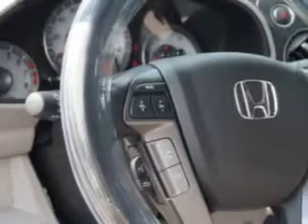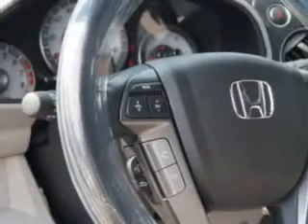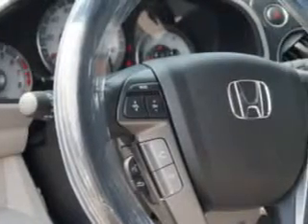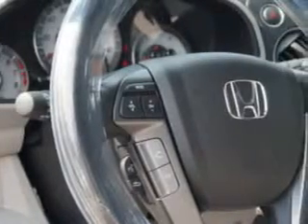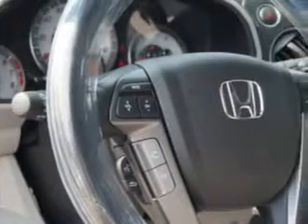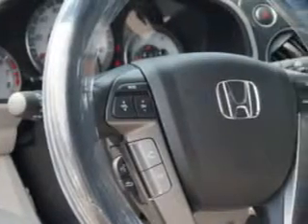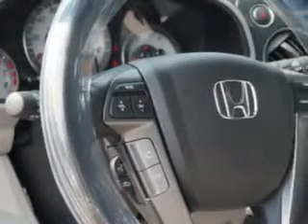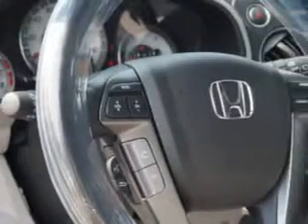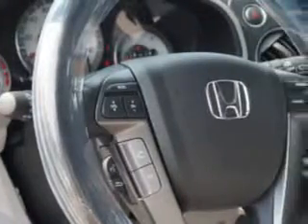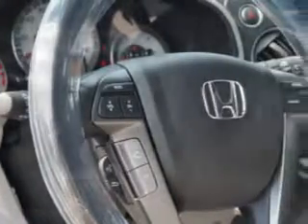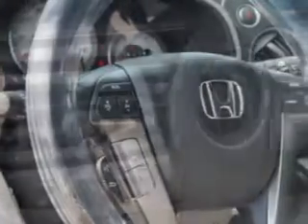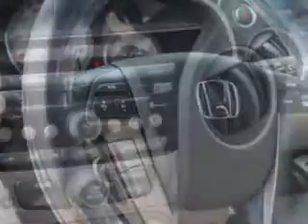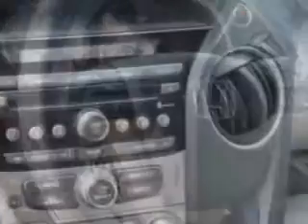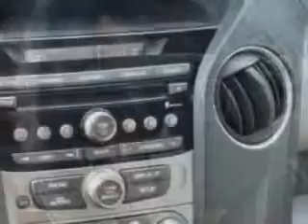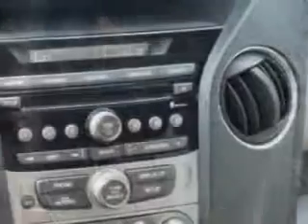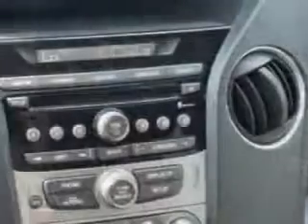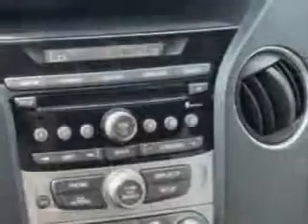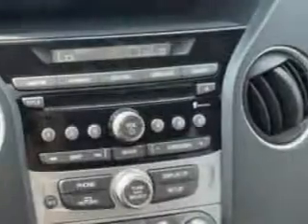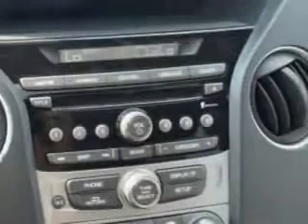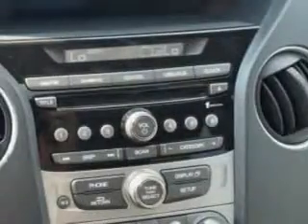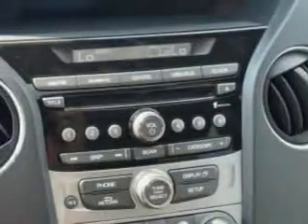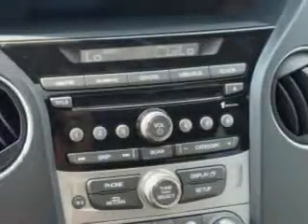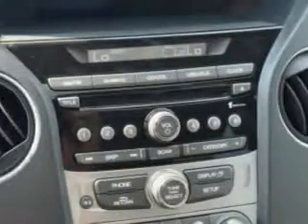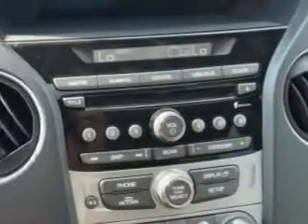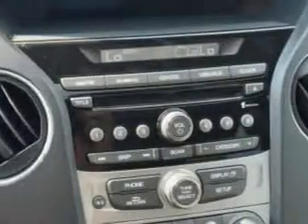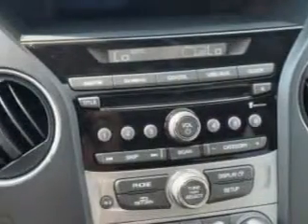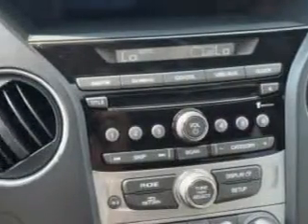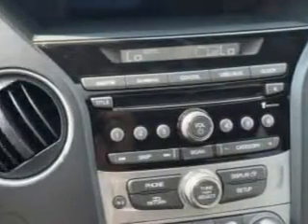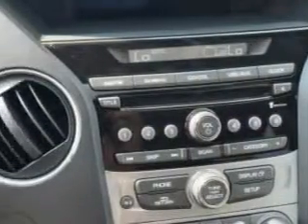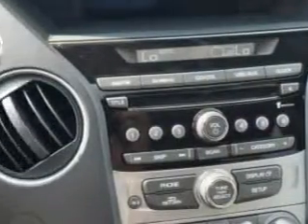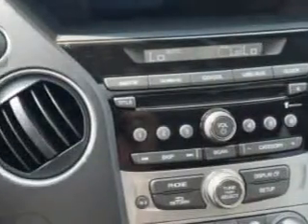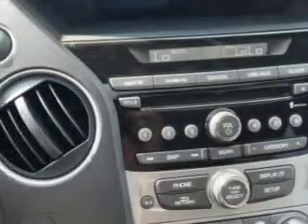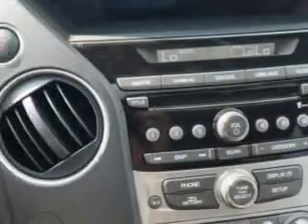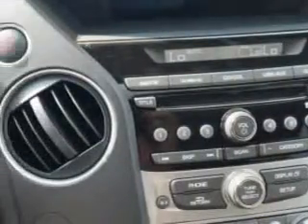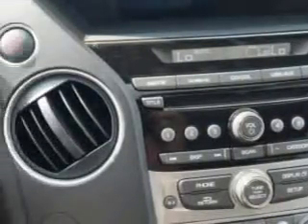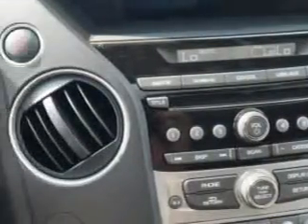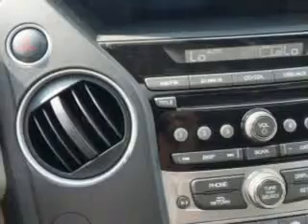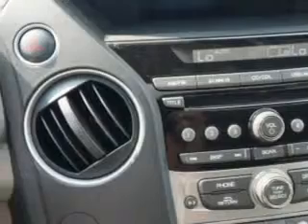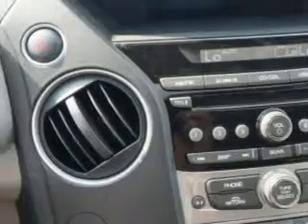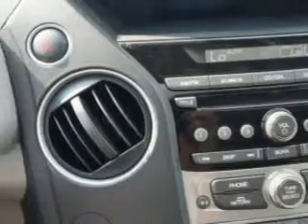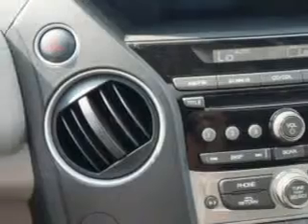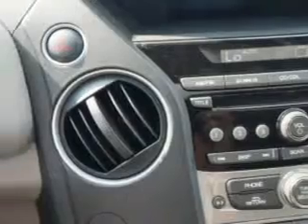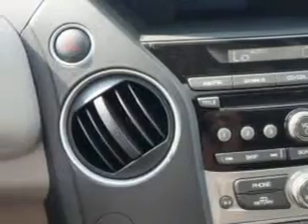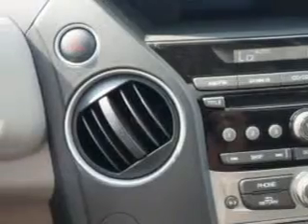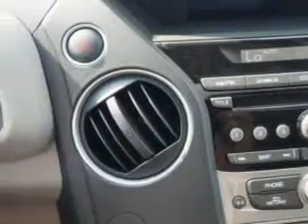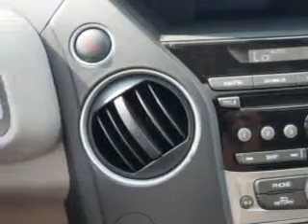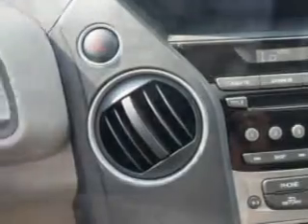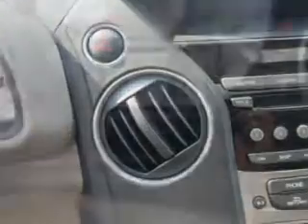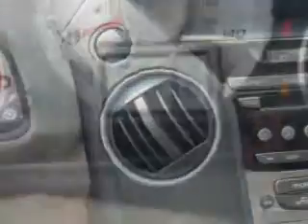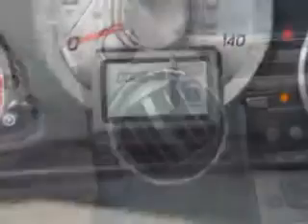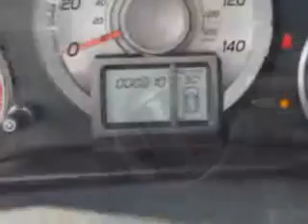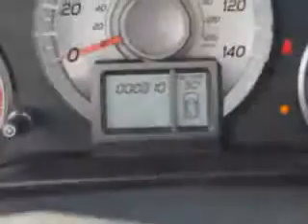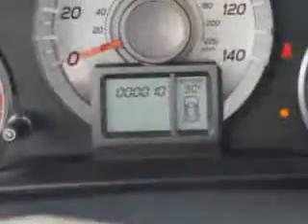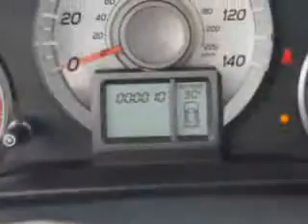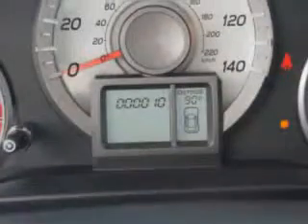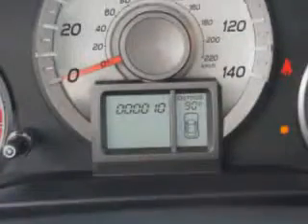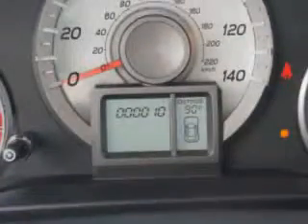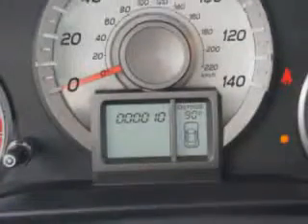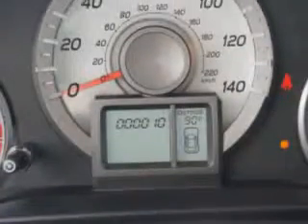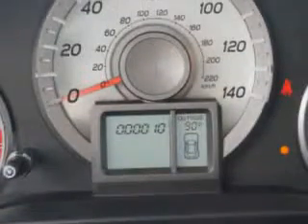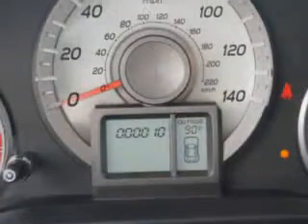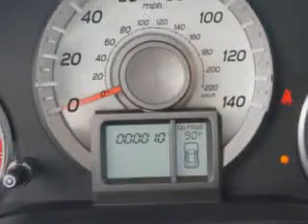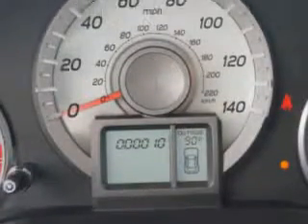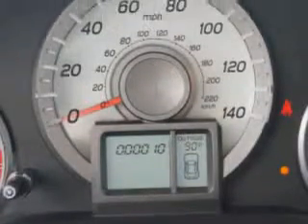Enjoy the drive, feel safe and have peace of mind in this 2015 Honda Pilot. See us at Van York Auto Mall today.